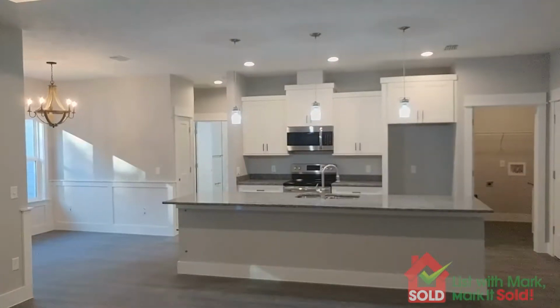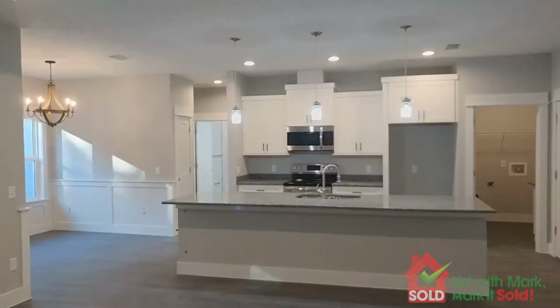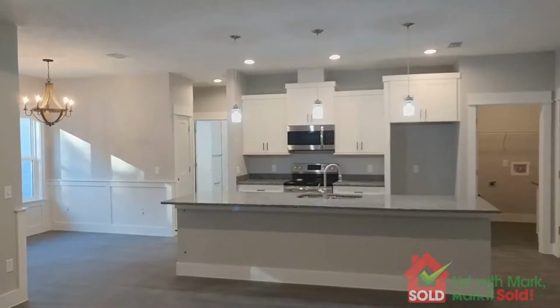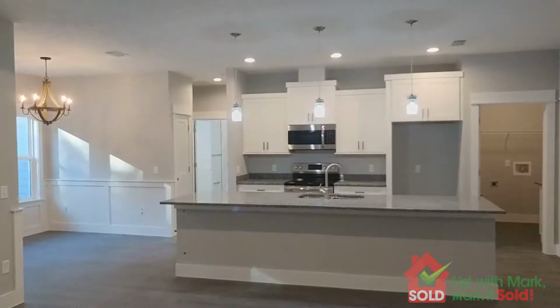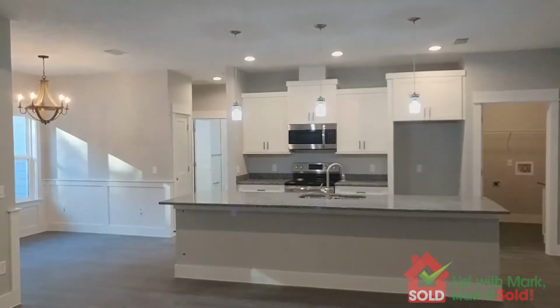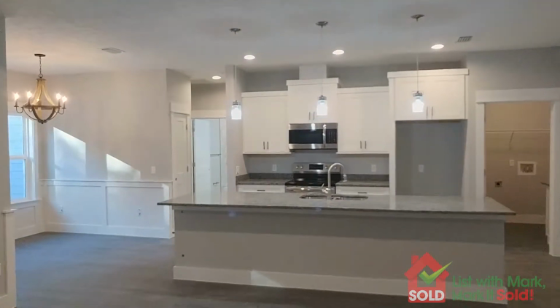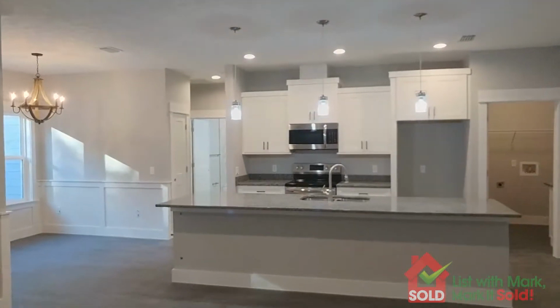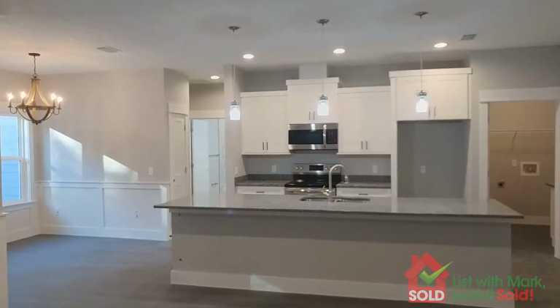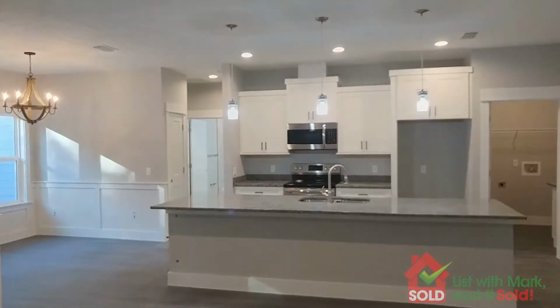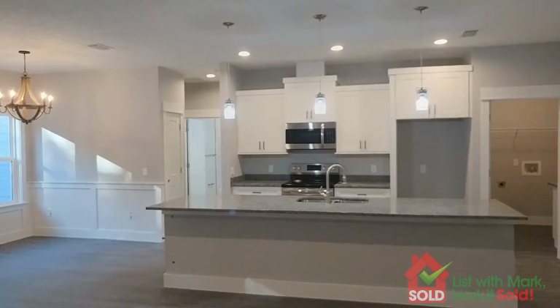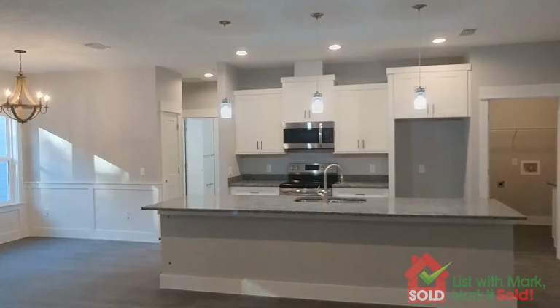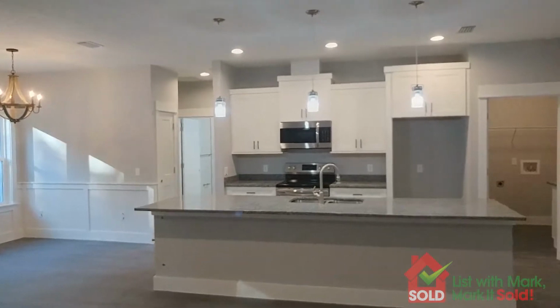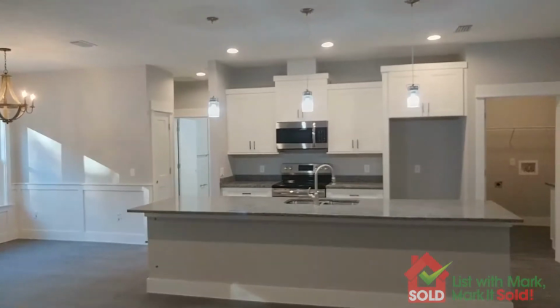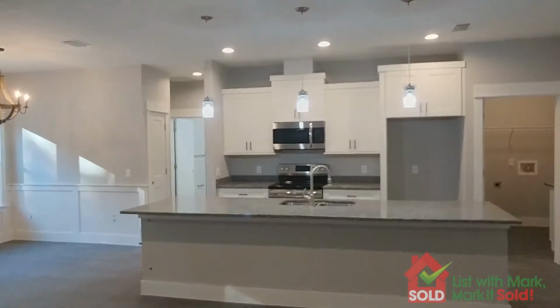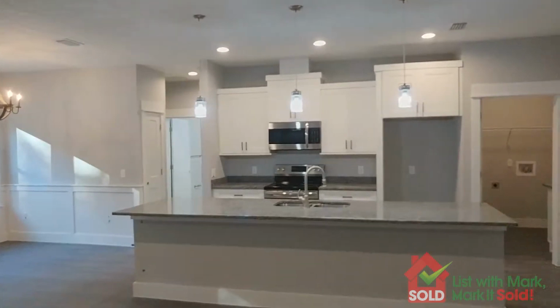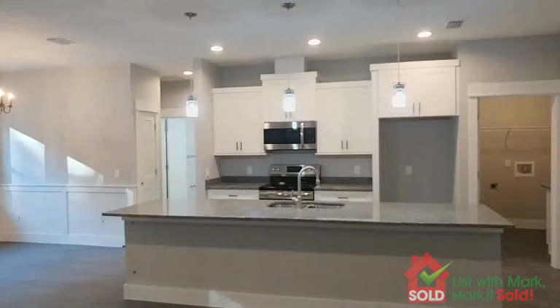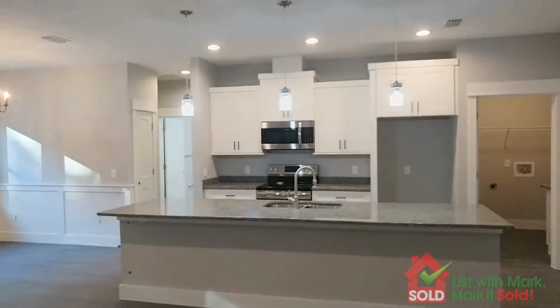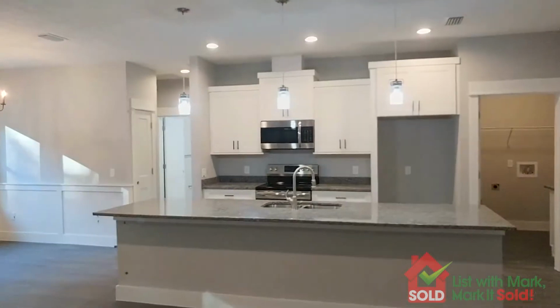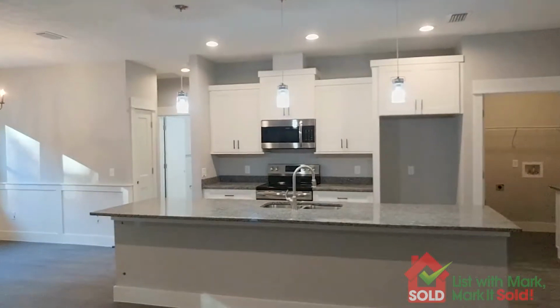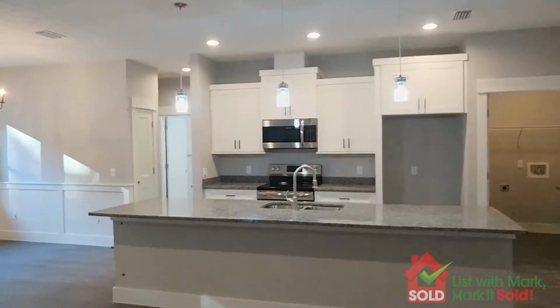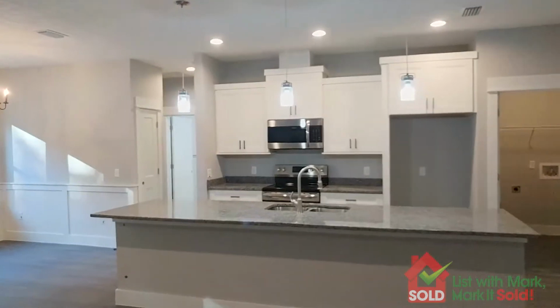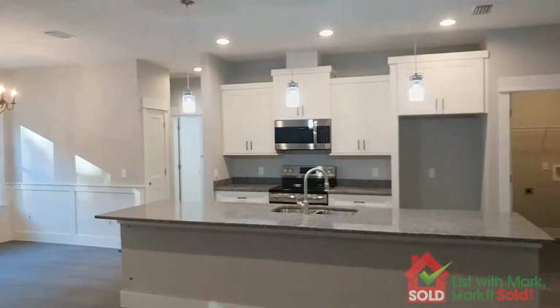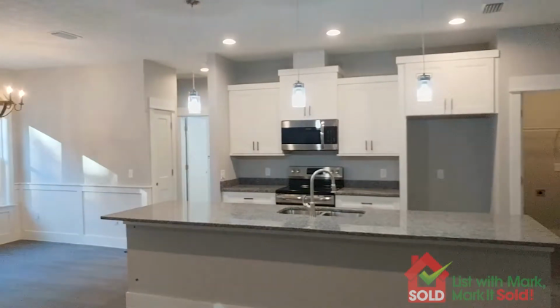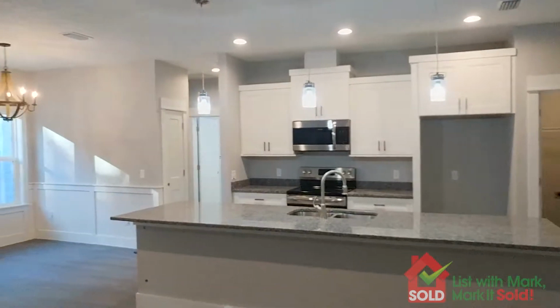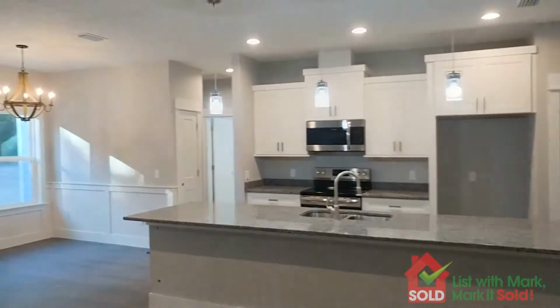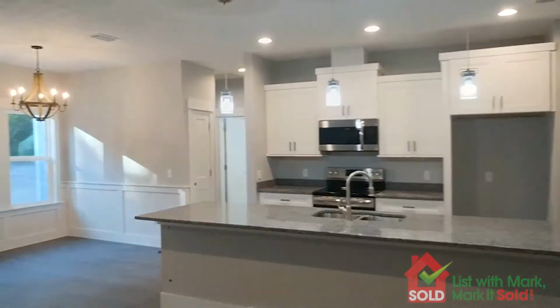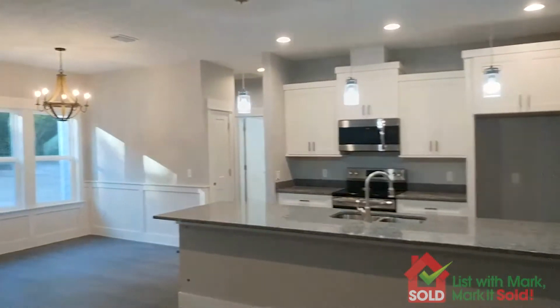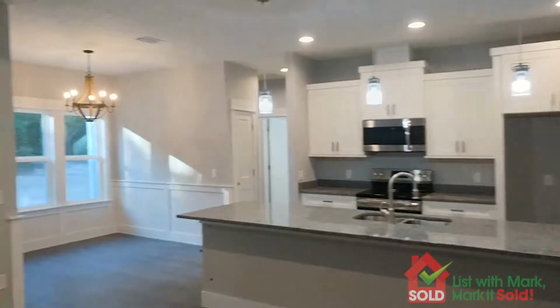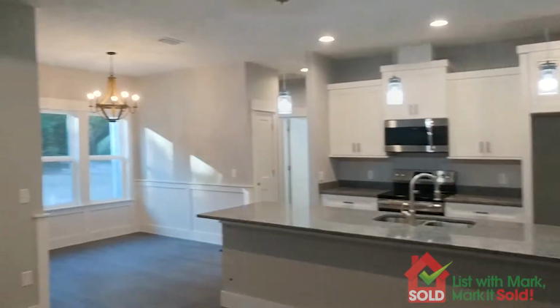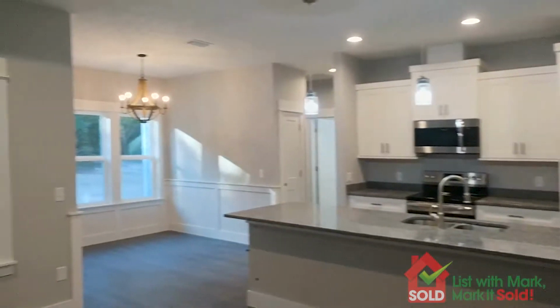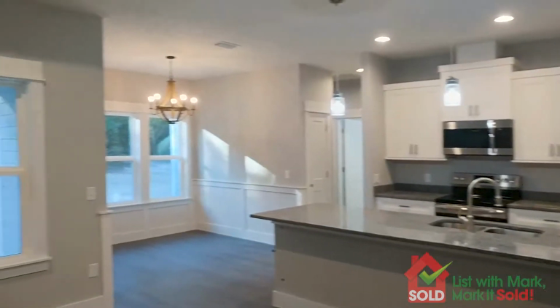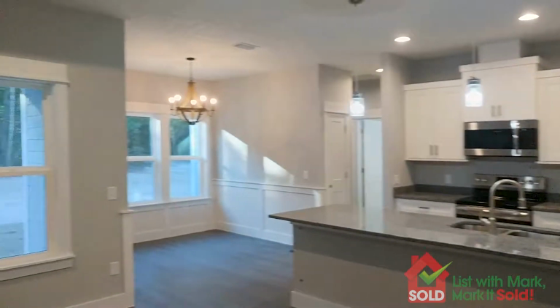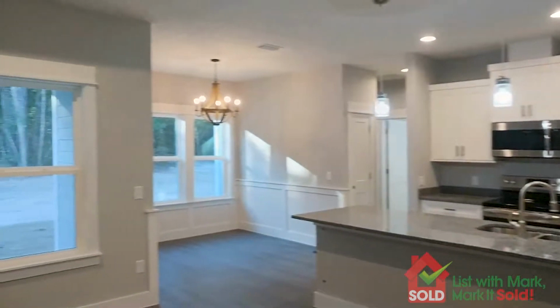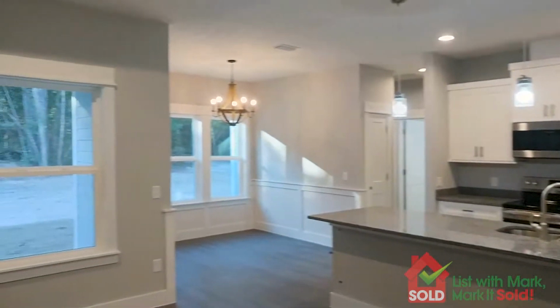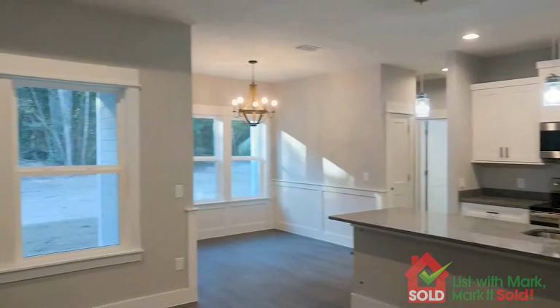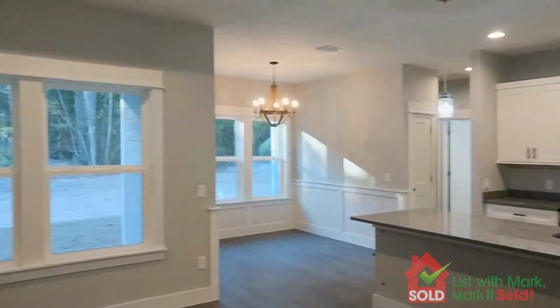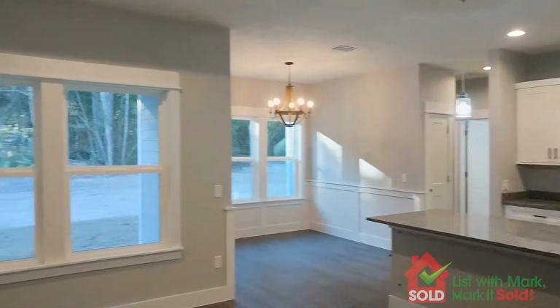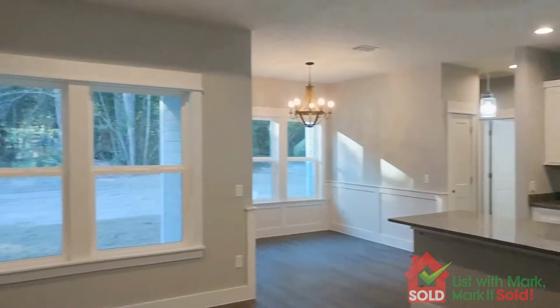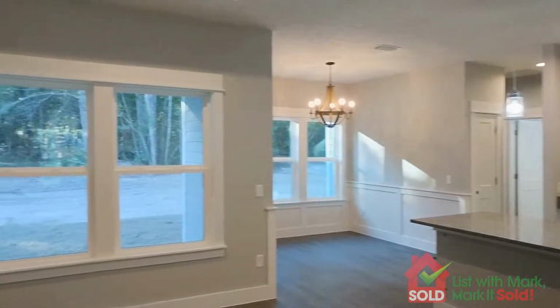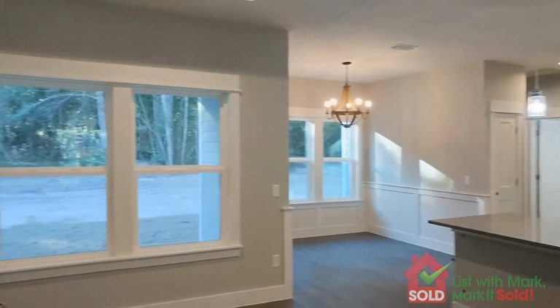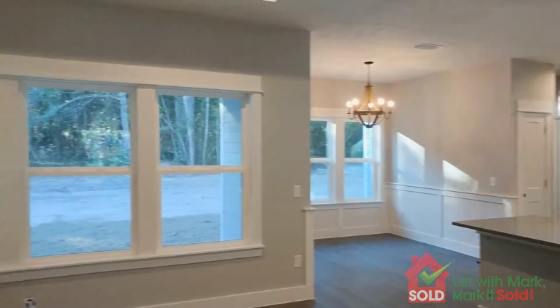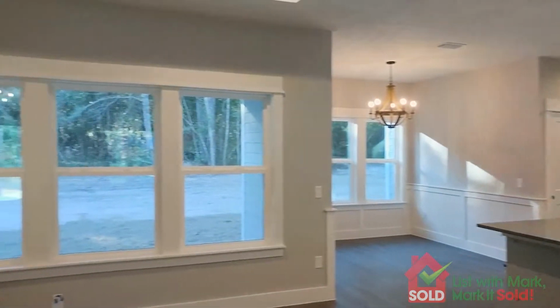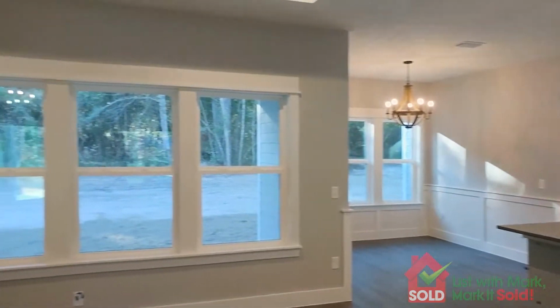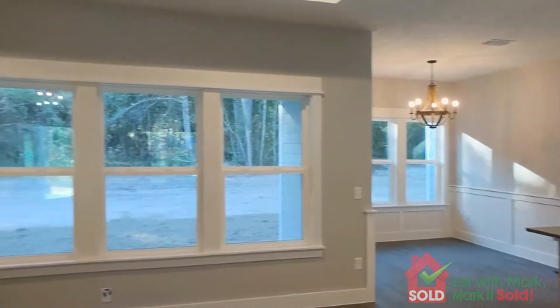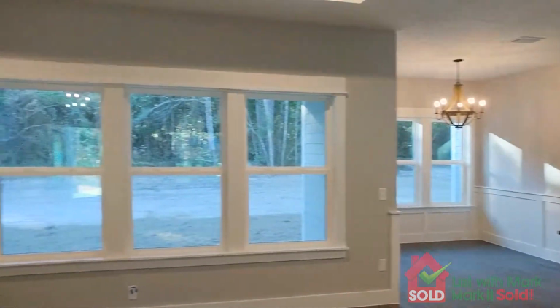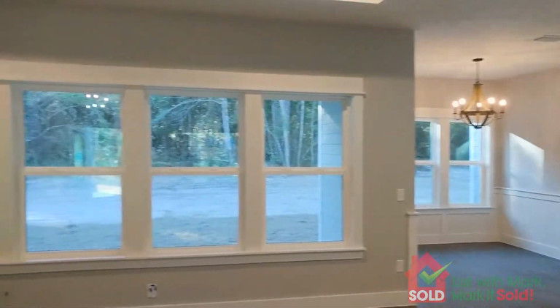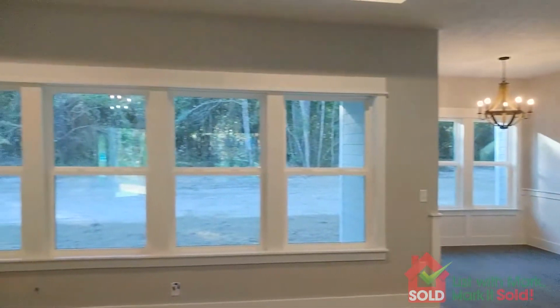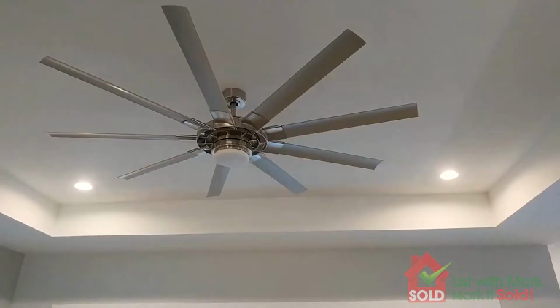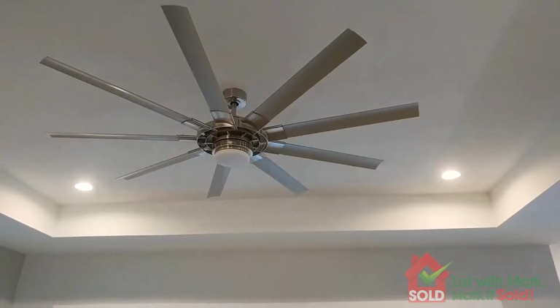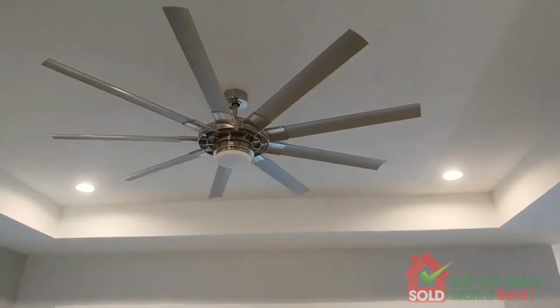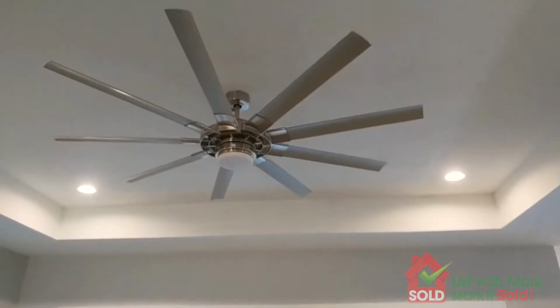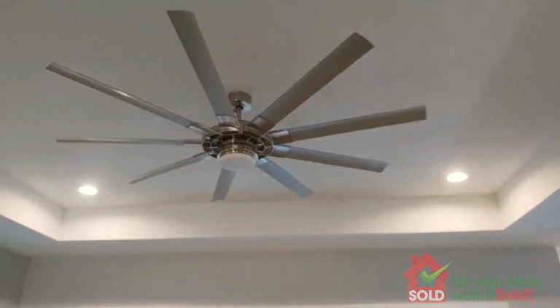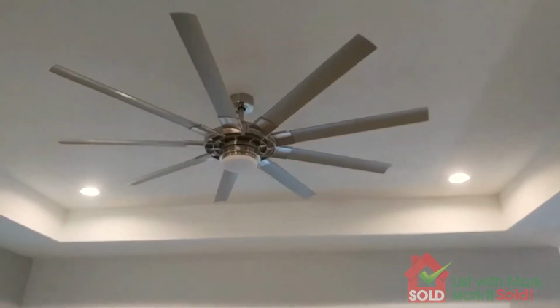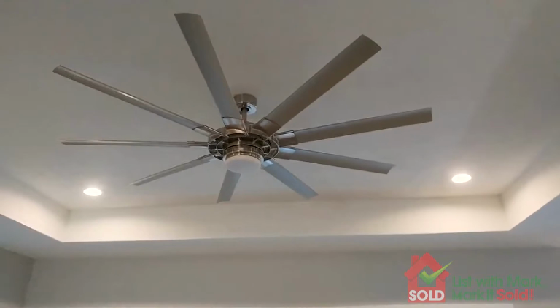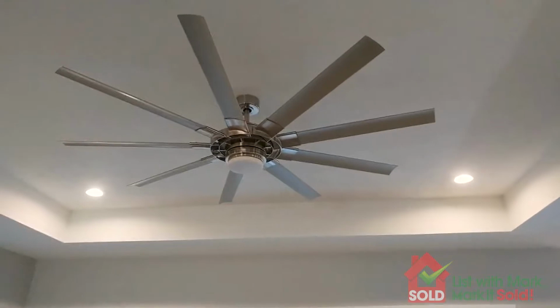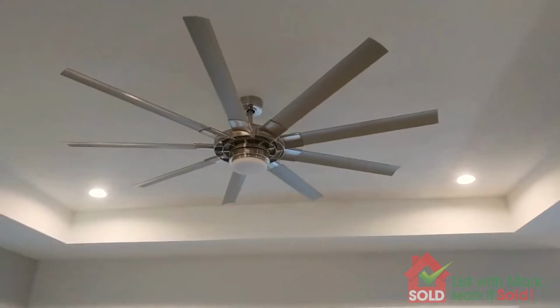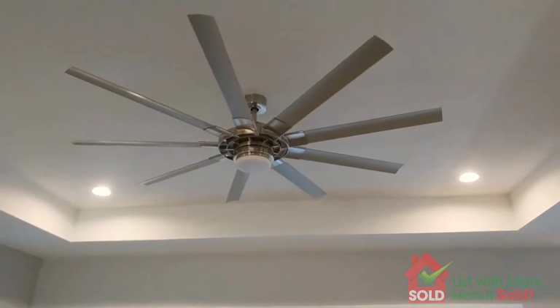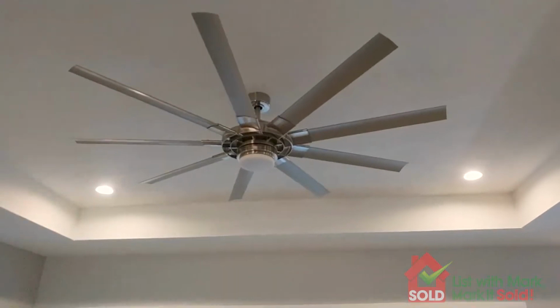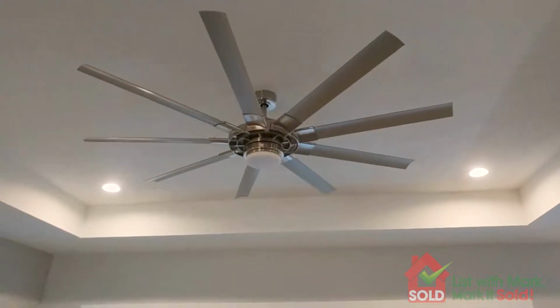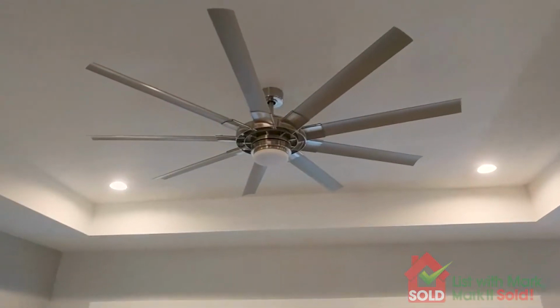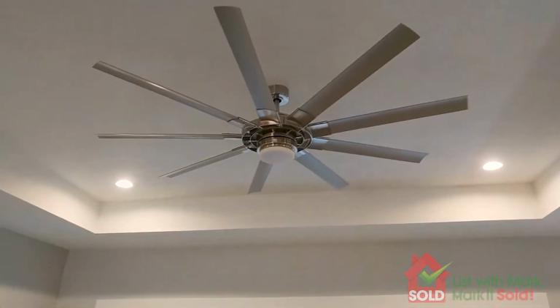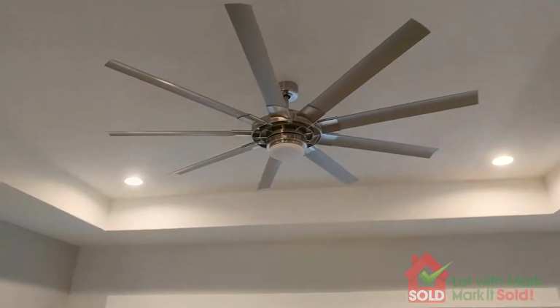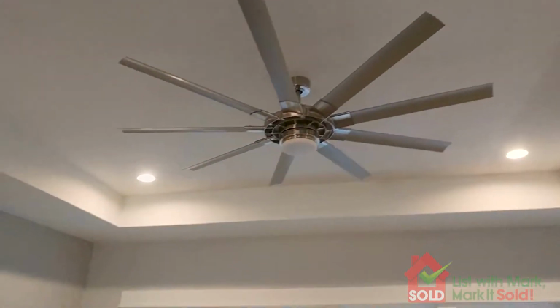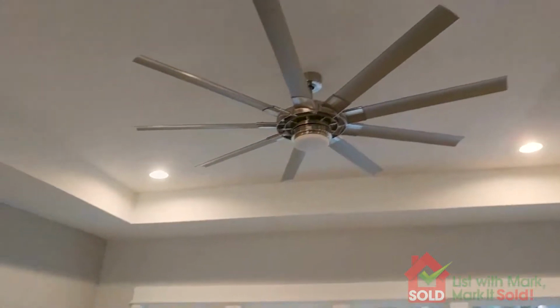Nice open plan, lots of natural light with all these windows — and check out that ceiling fan.